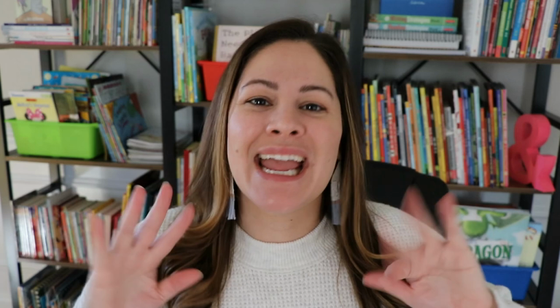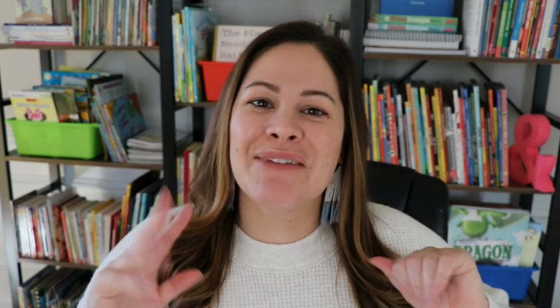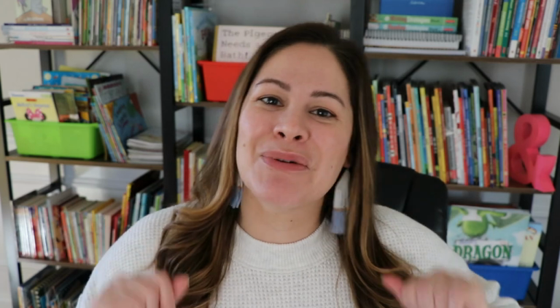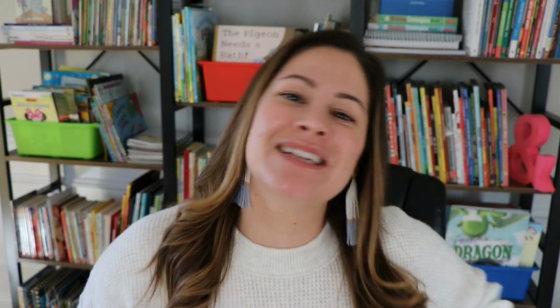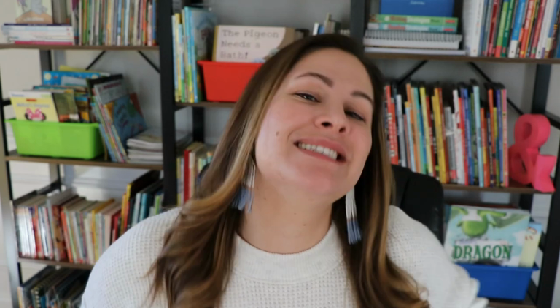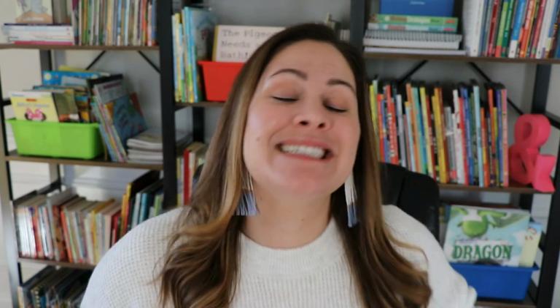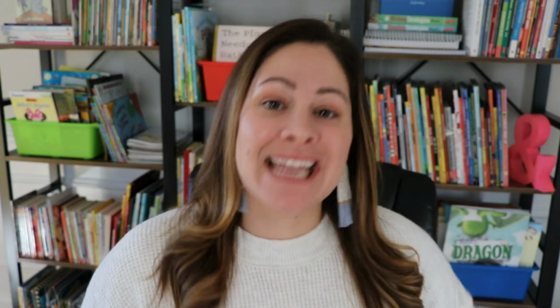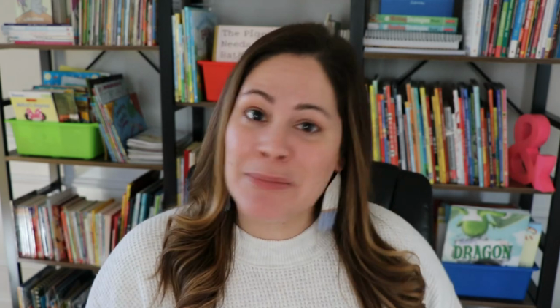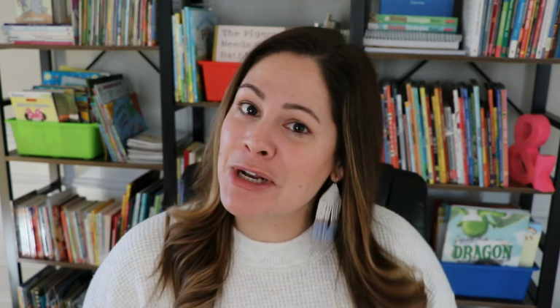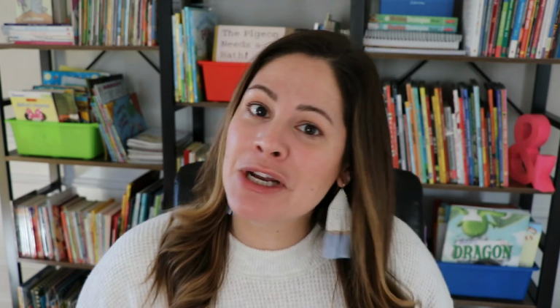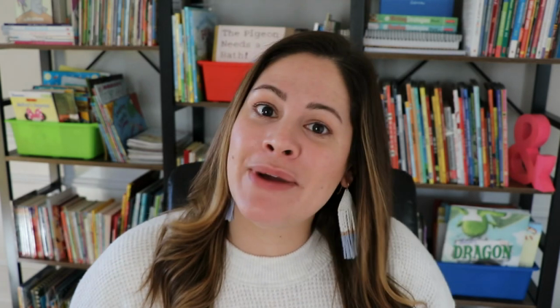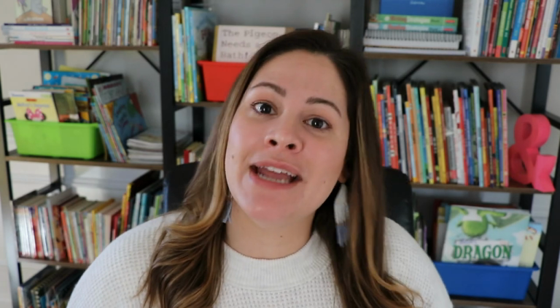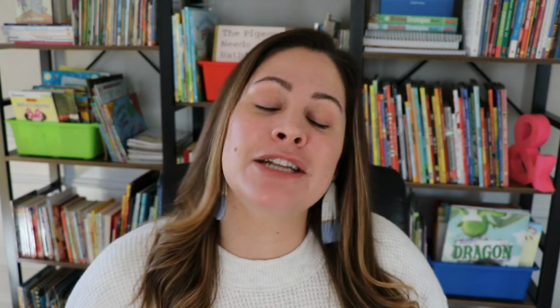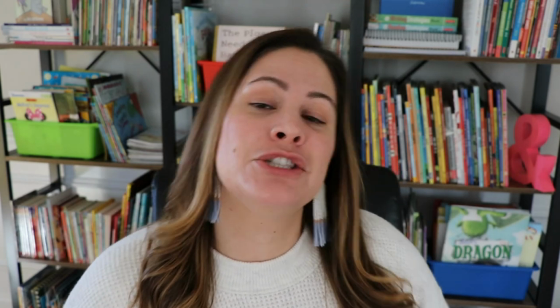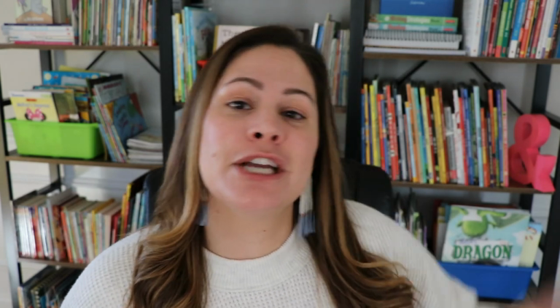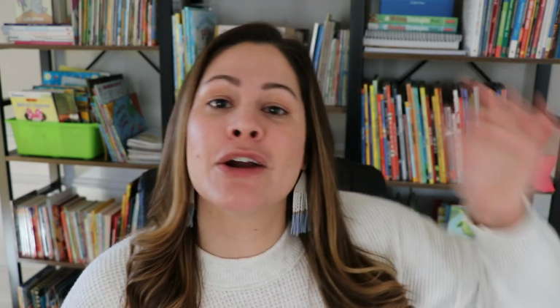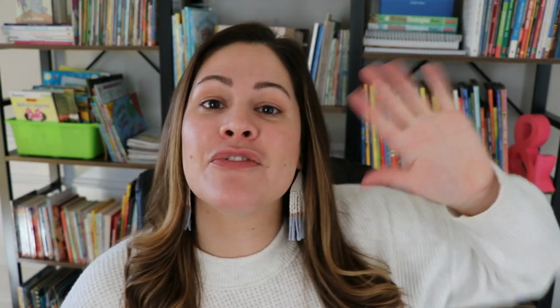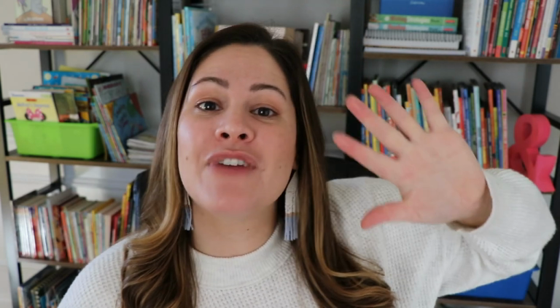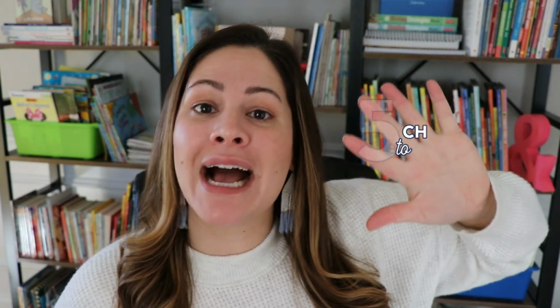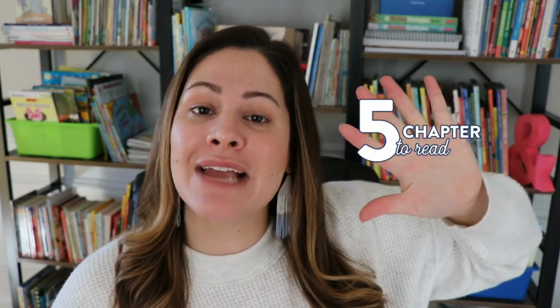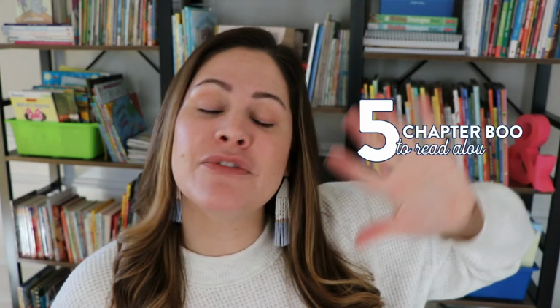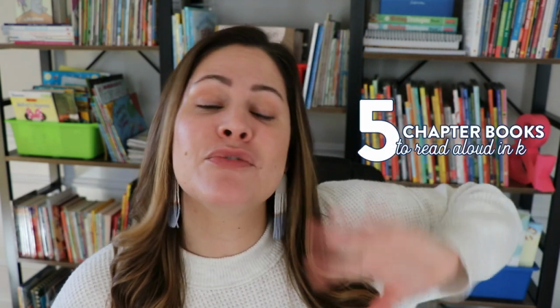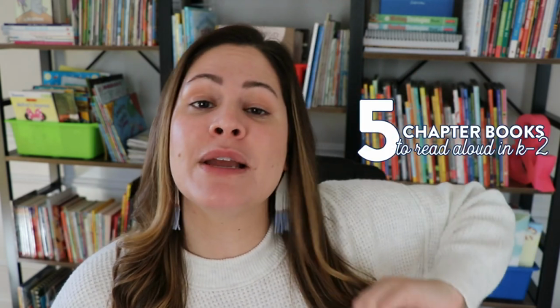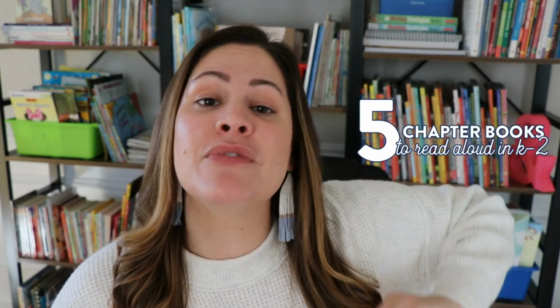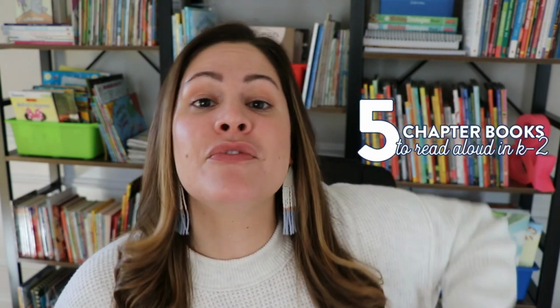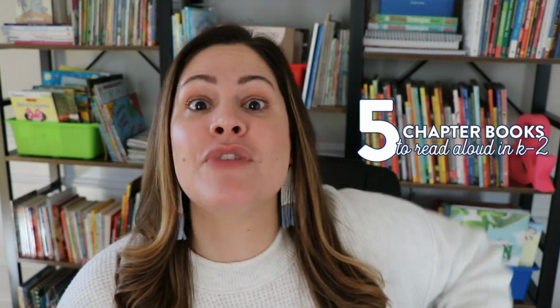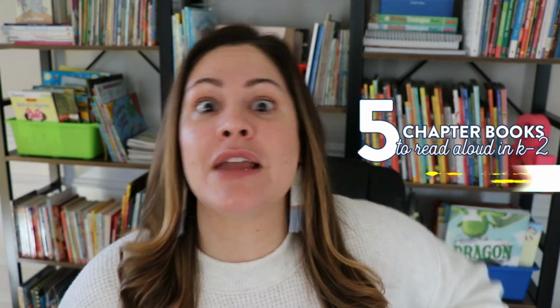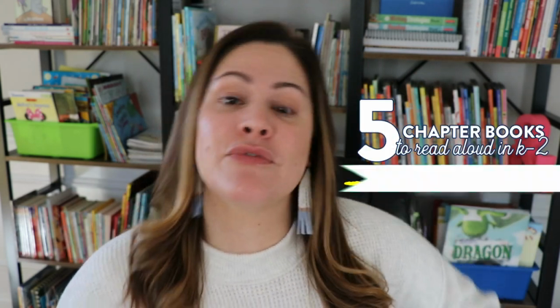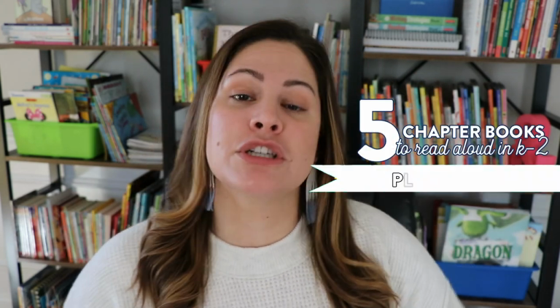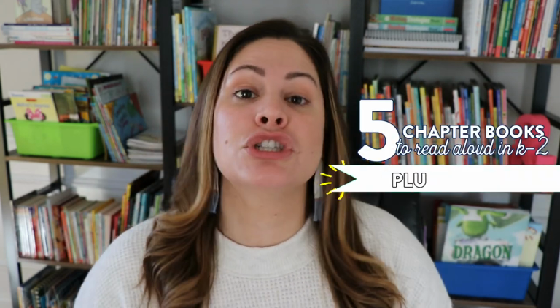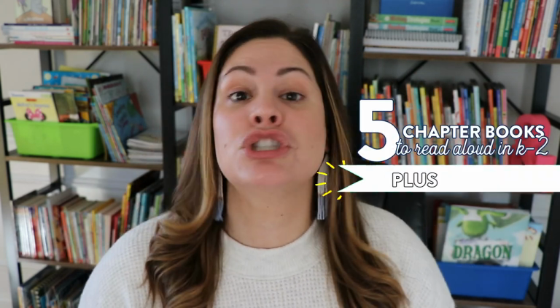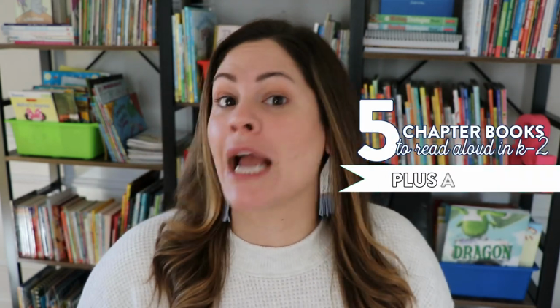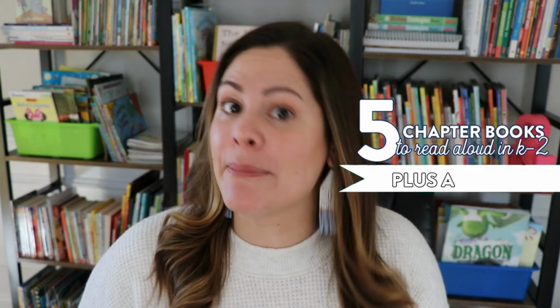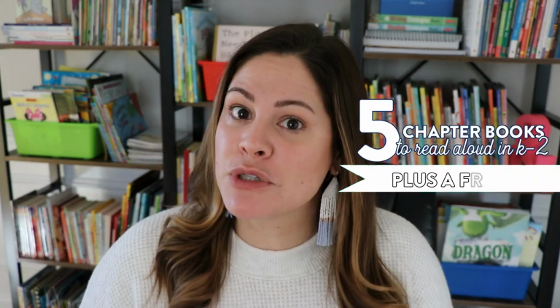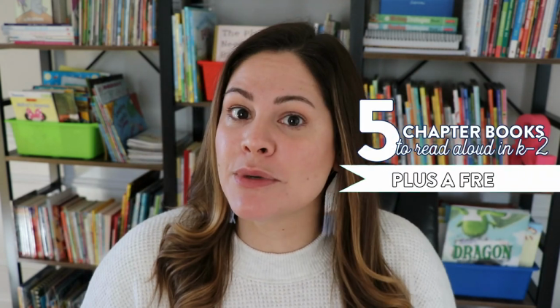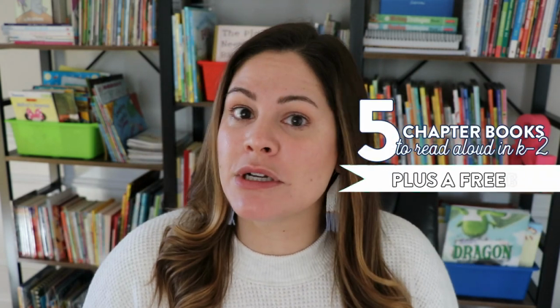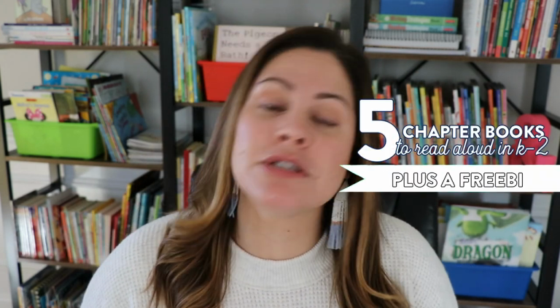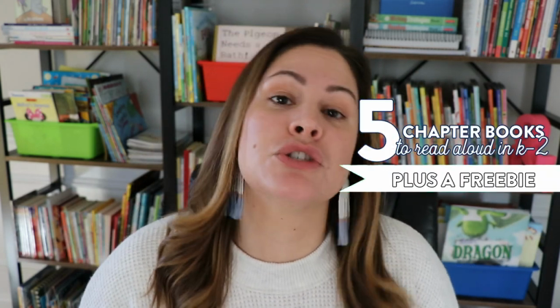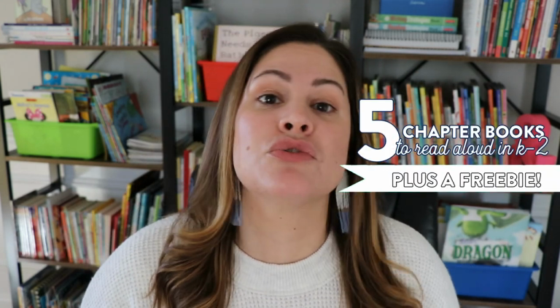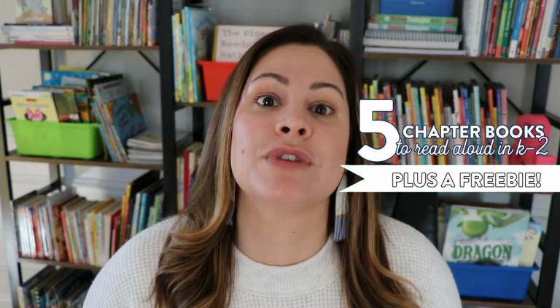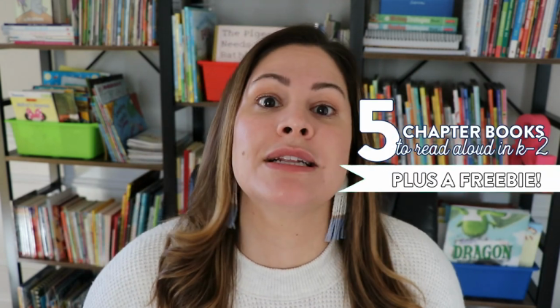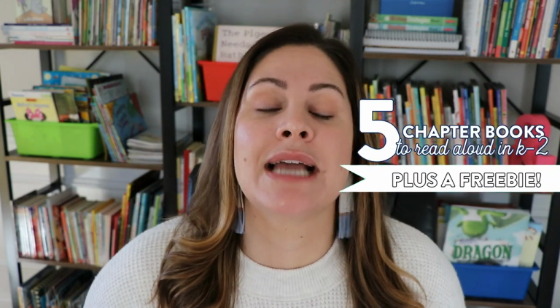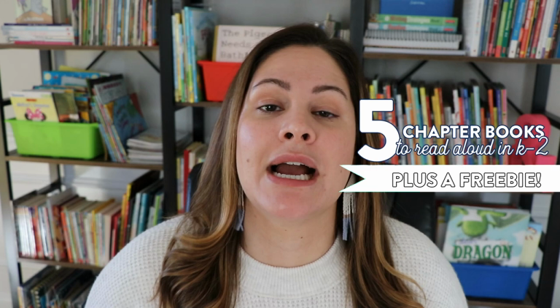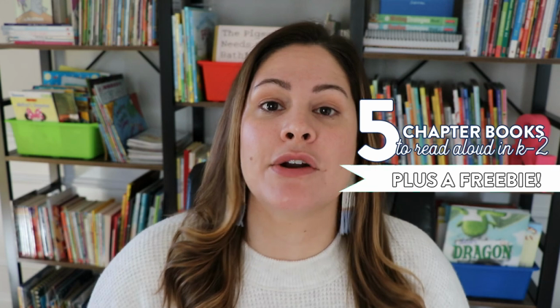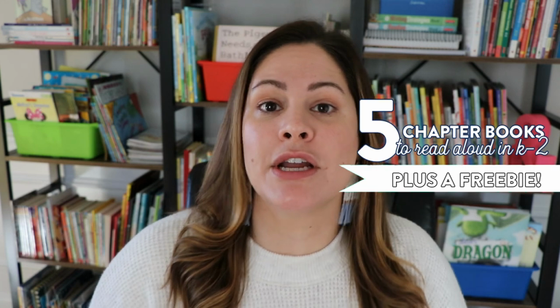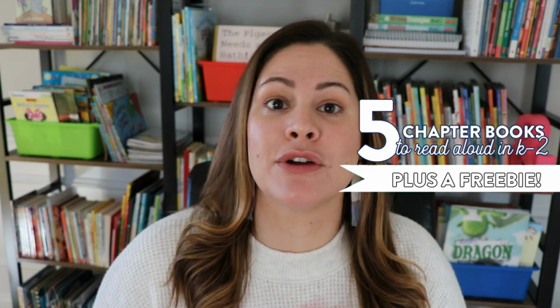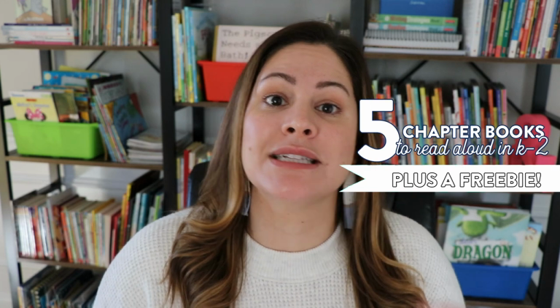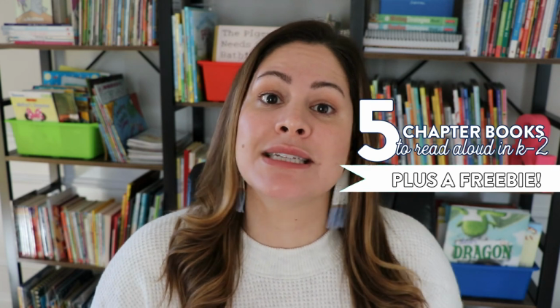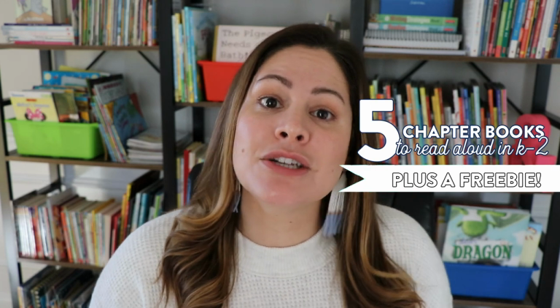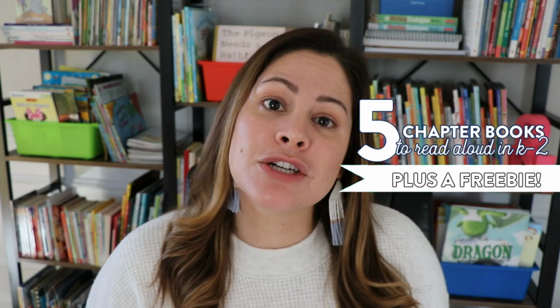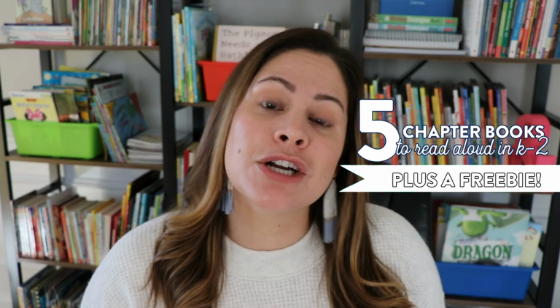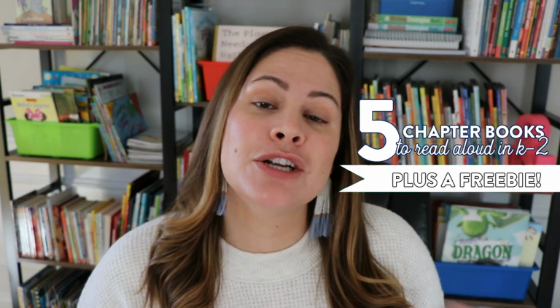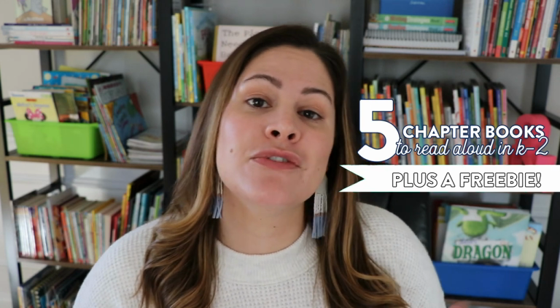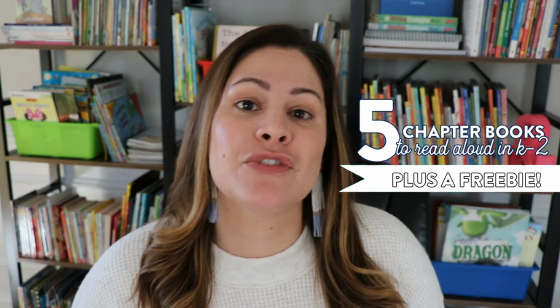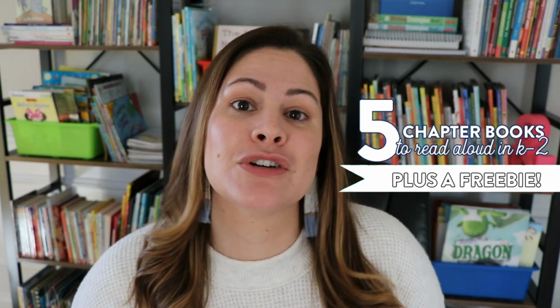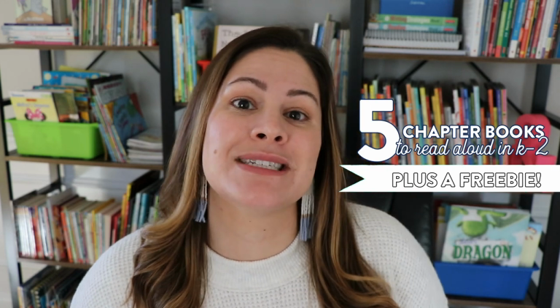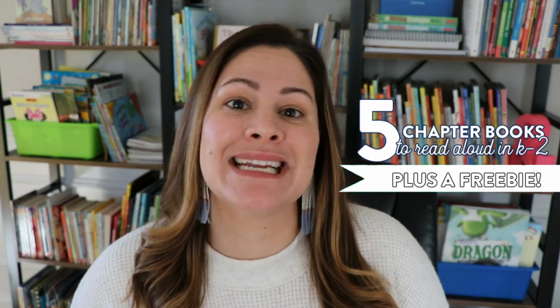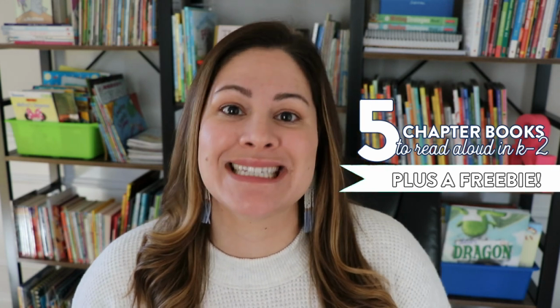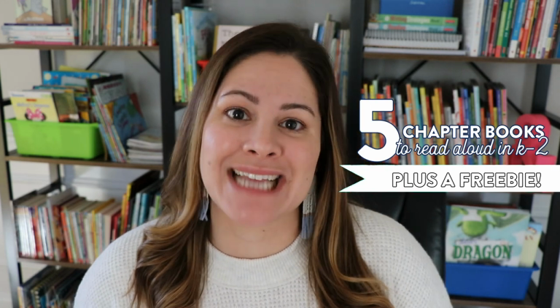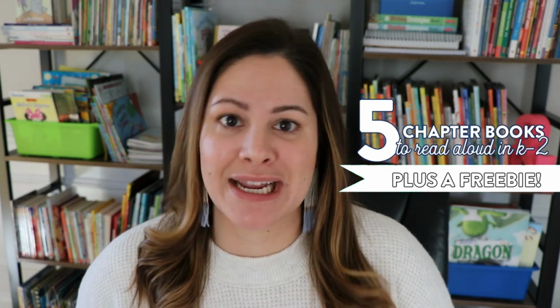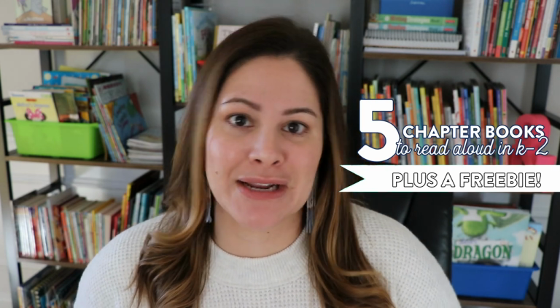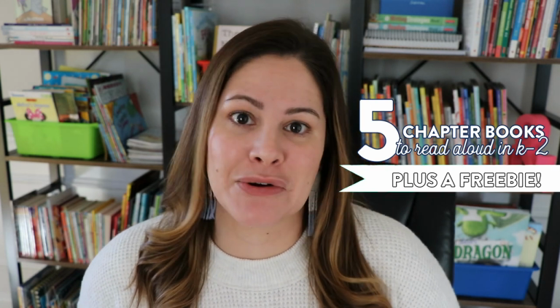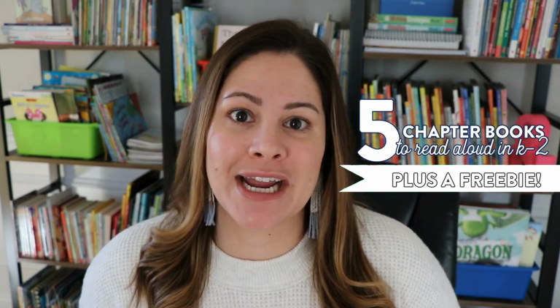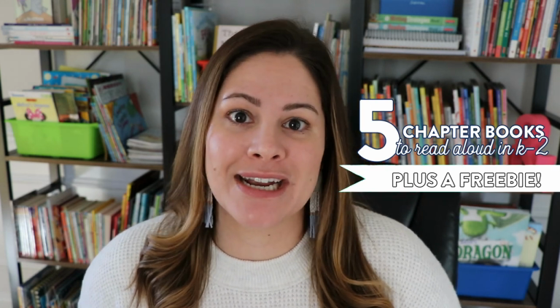Hey everyone, today I'm going to go ahead and share five of my favorite chapter books to read aloud in grades kindergarten, first, and second grade.